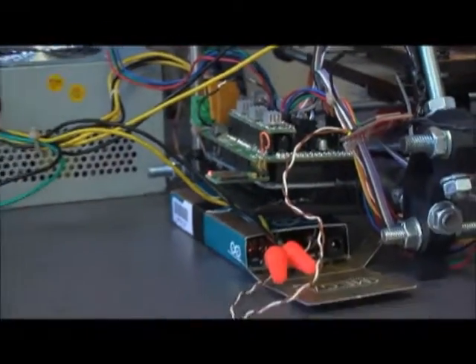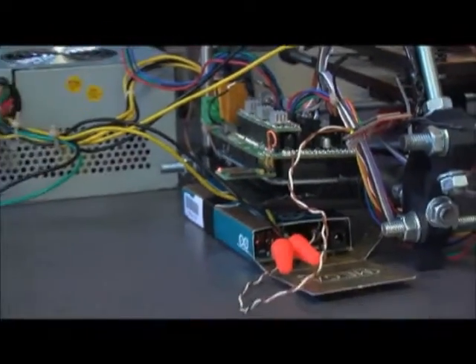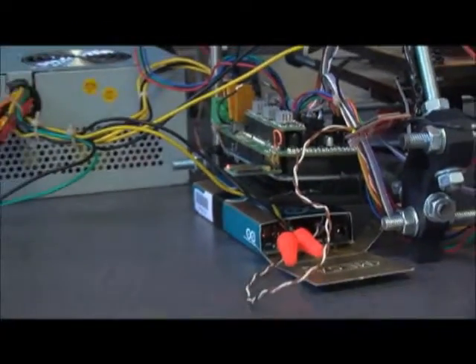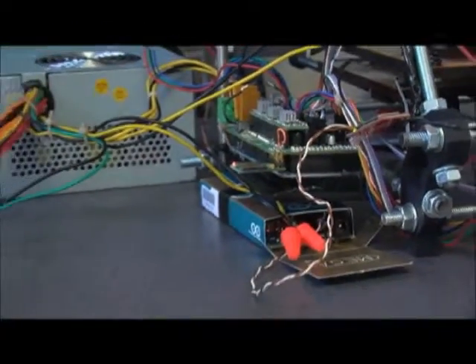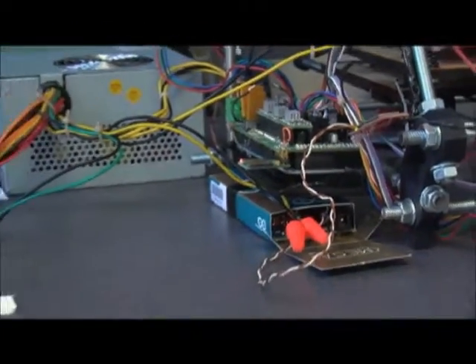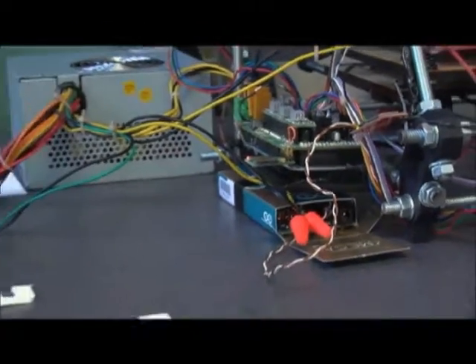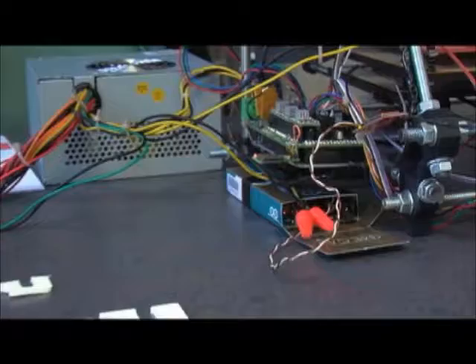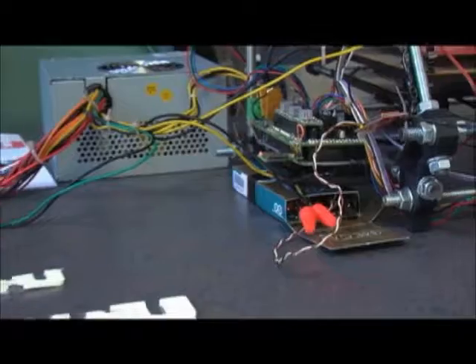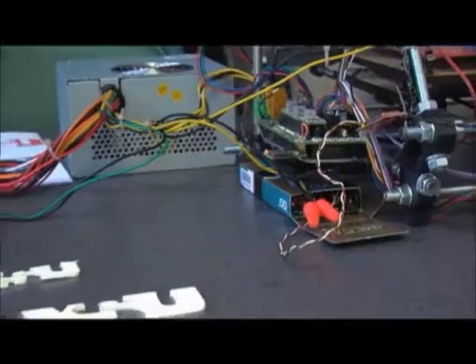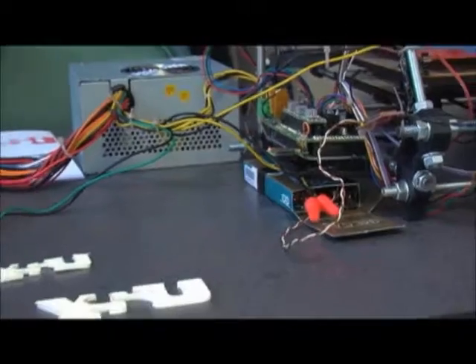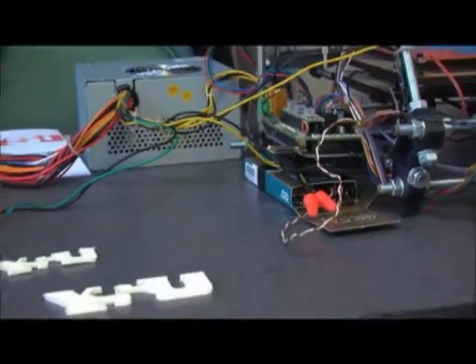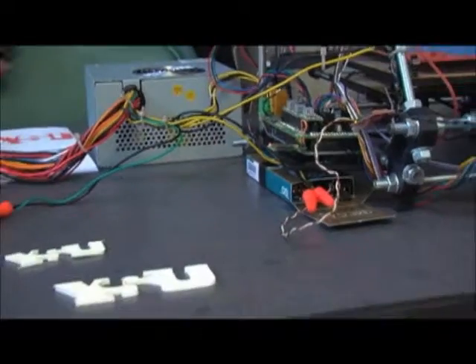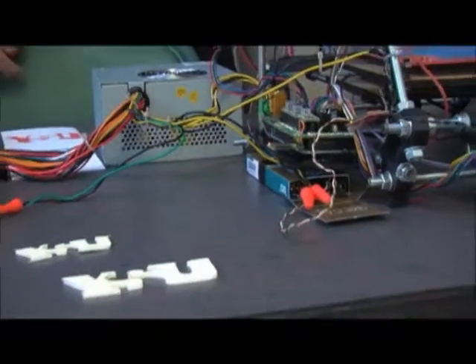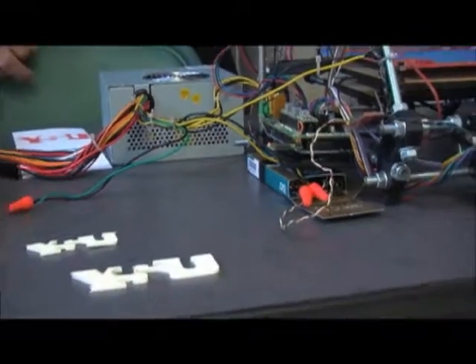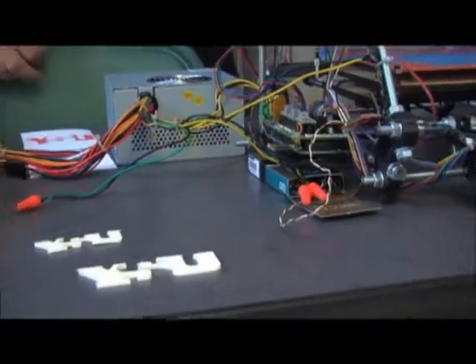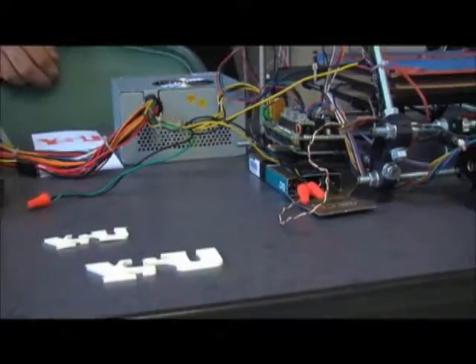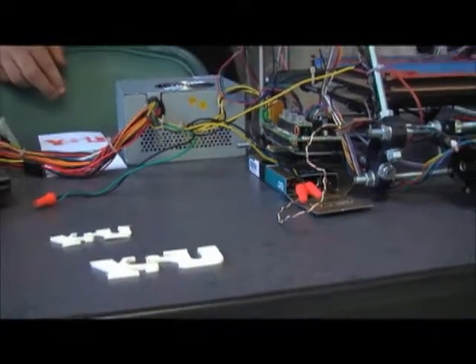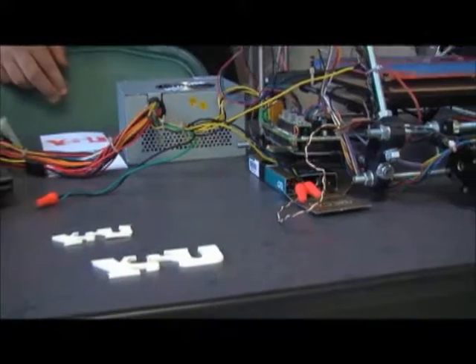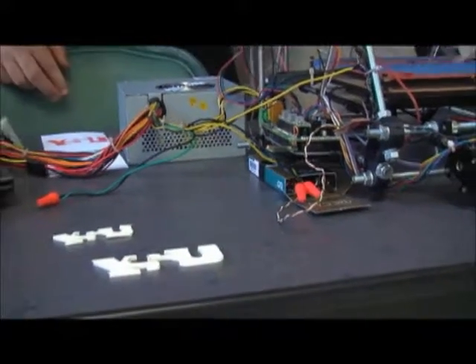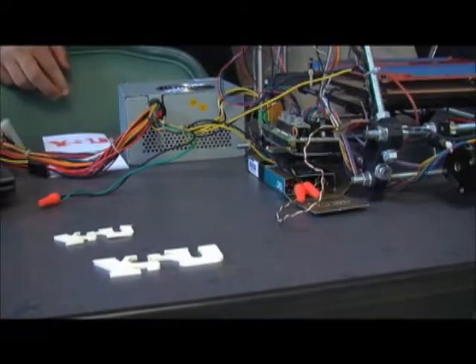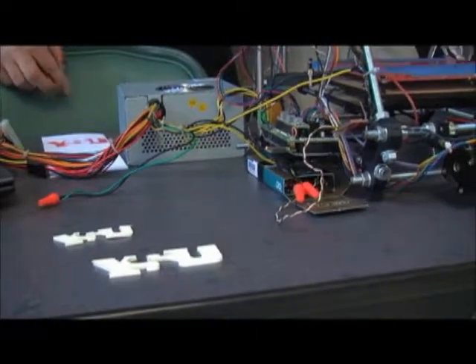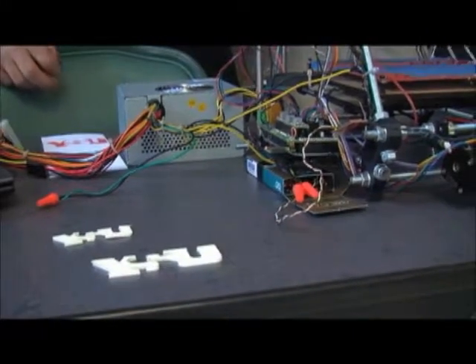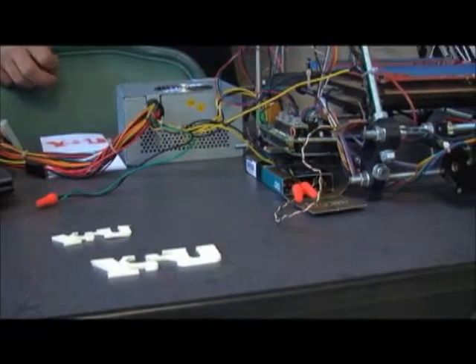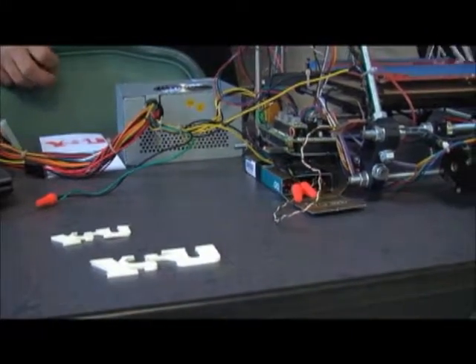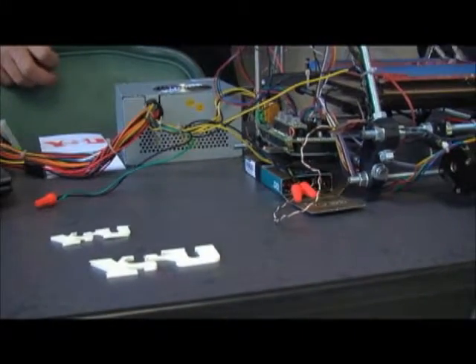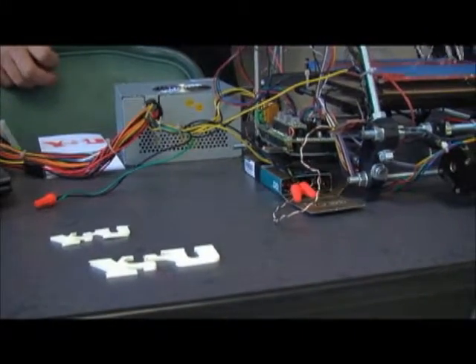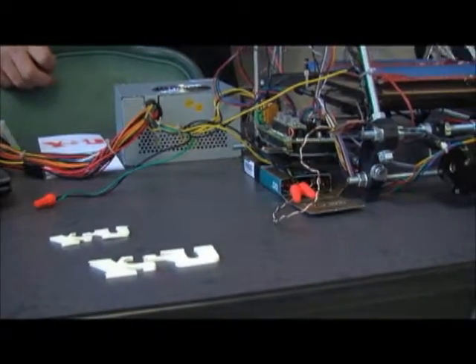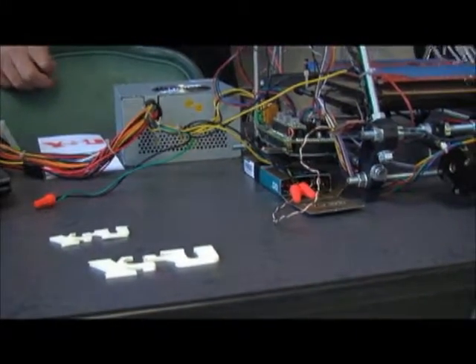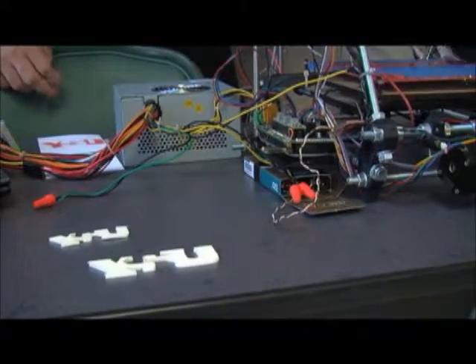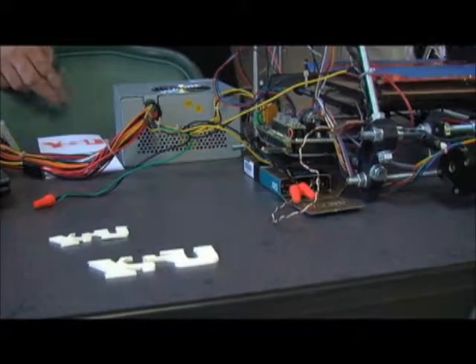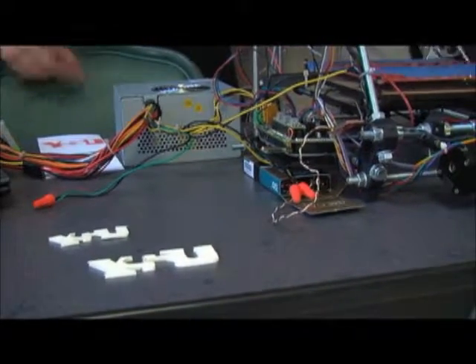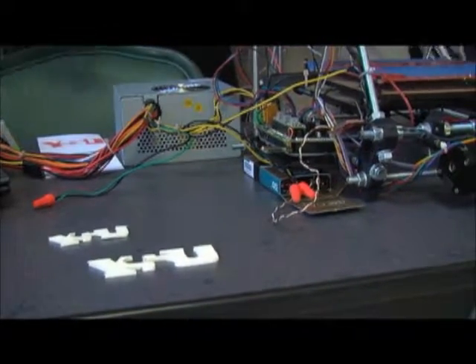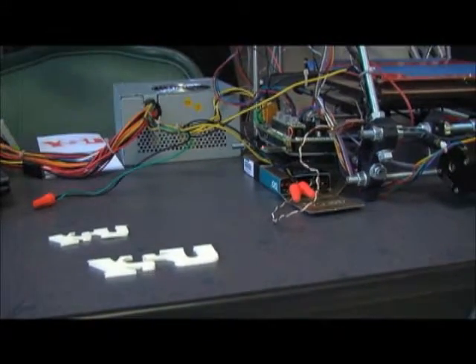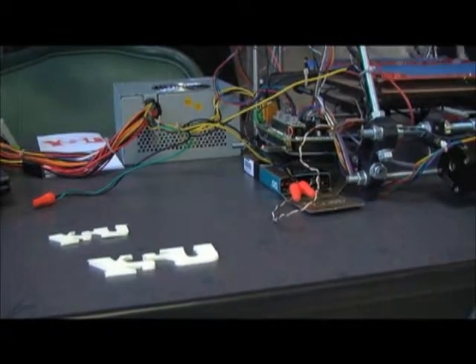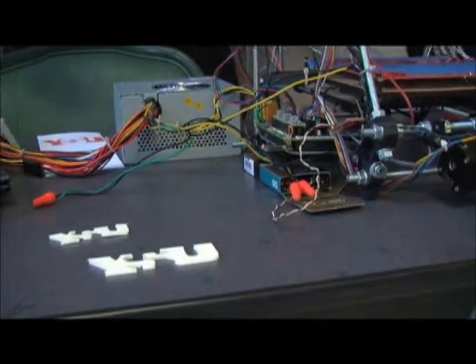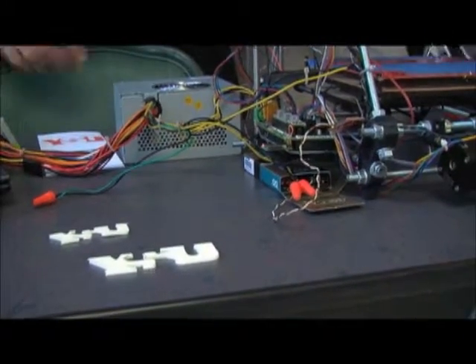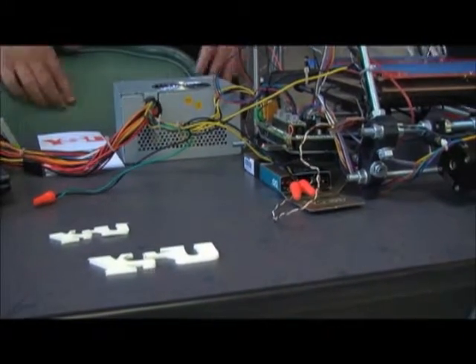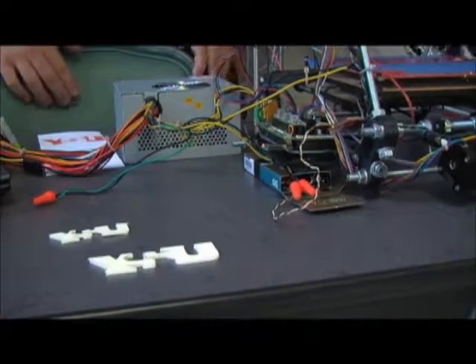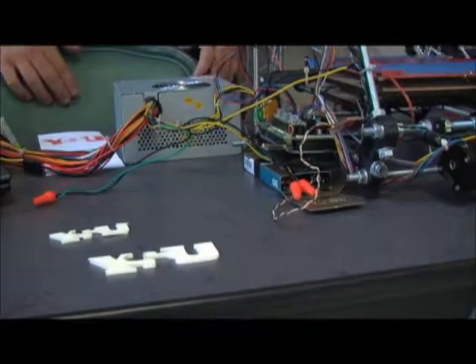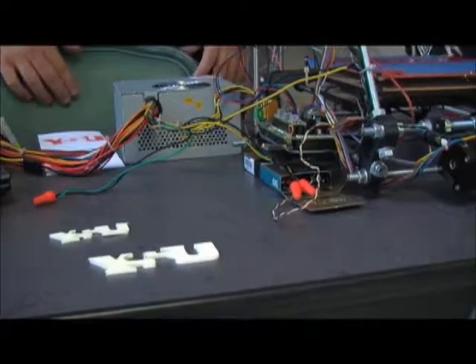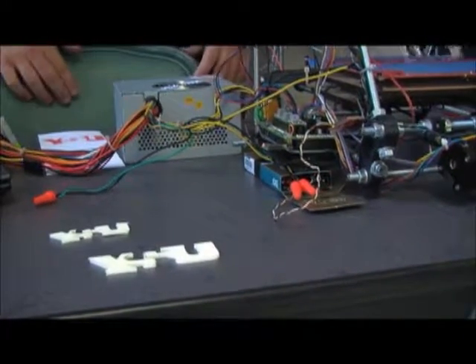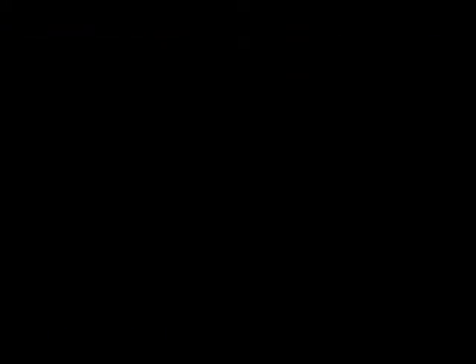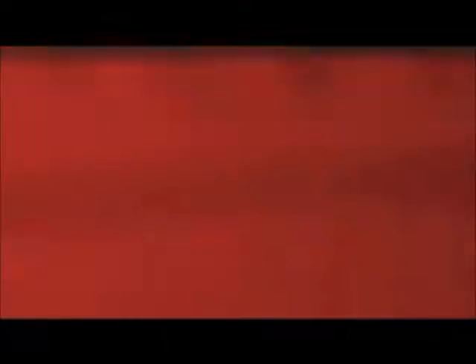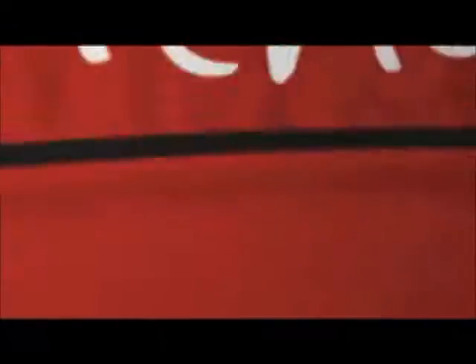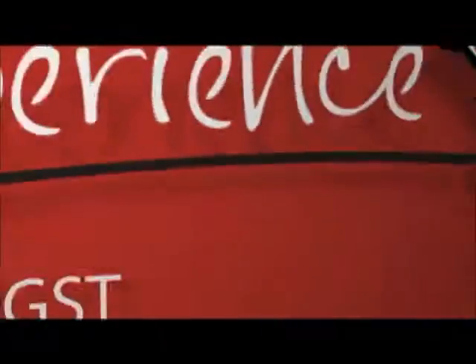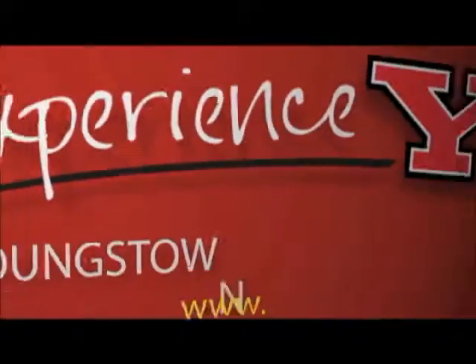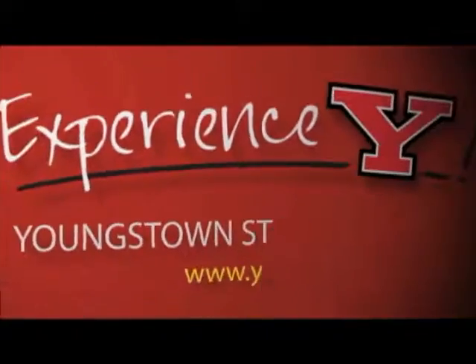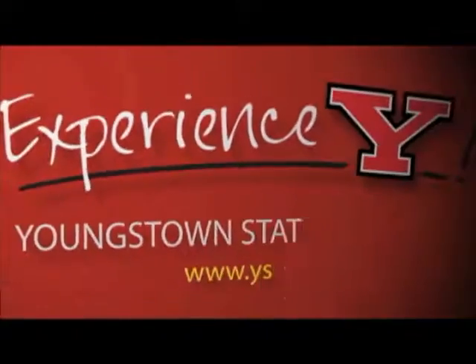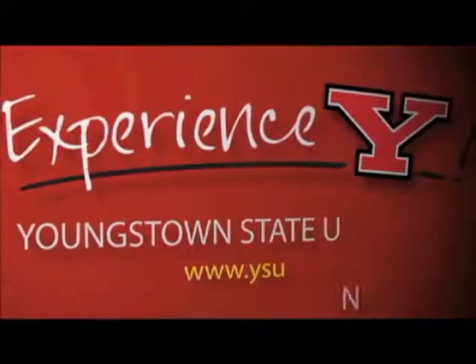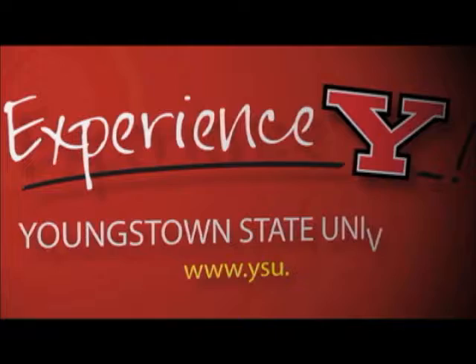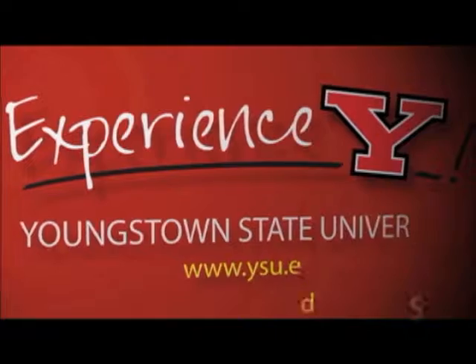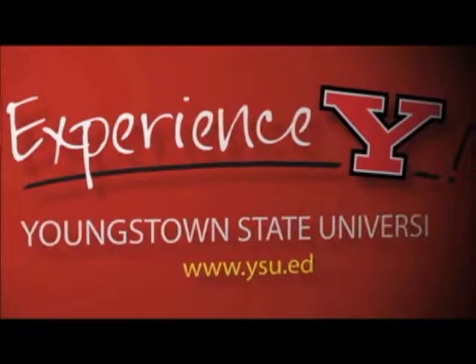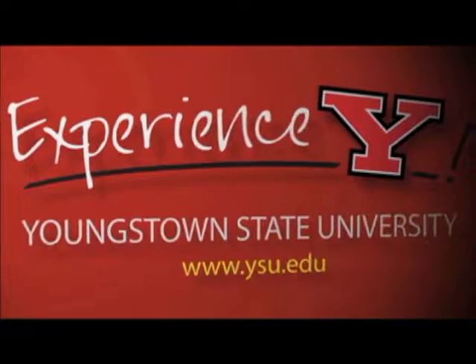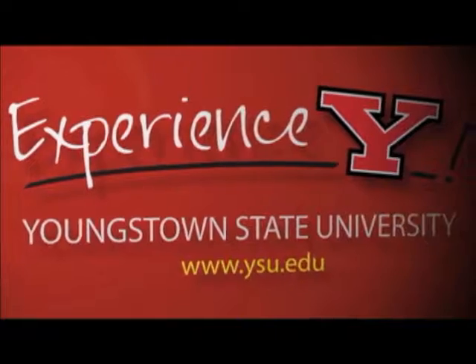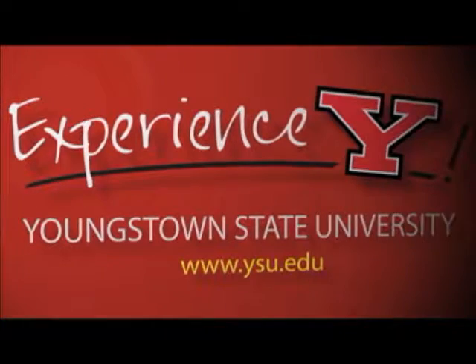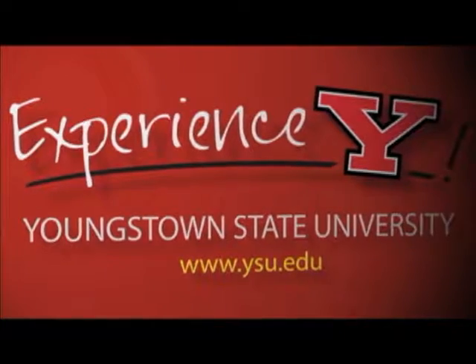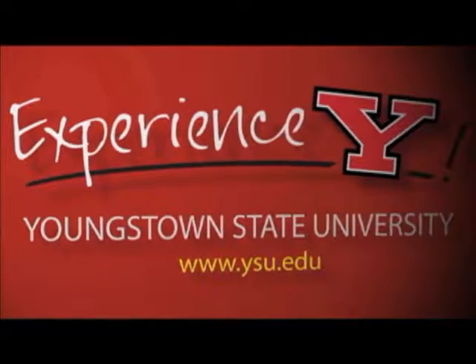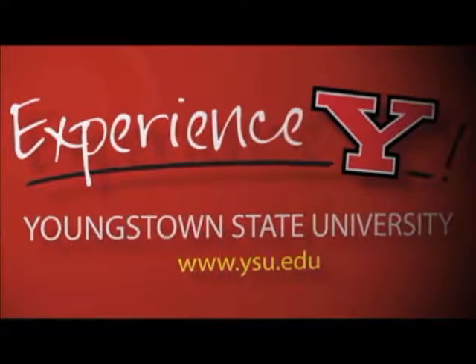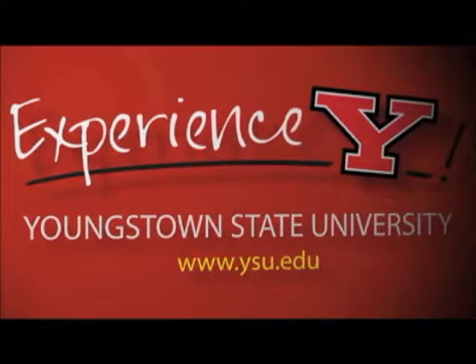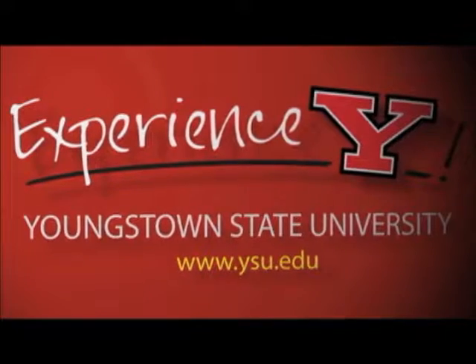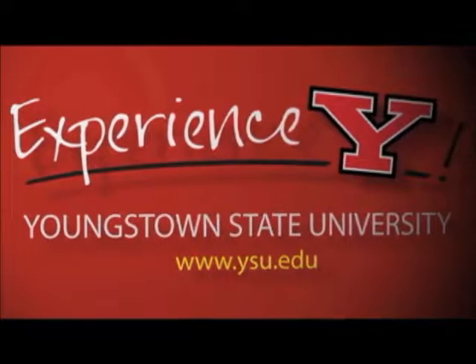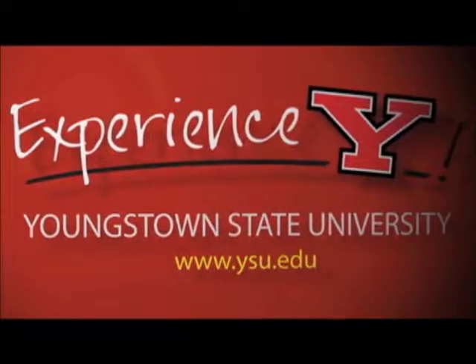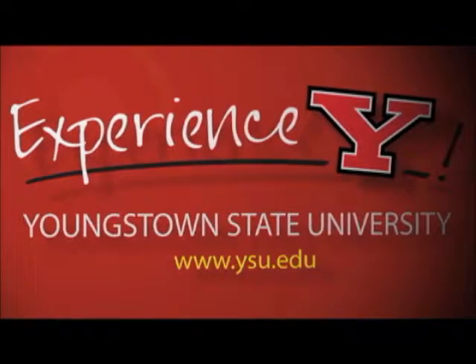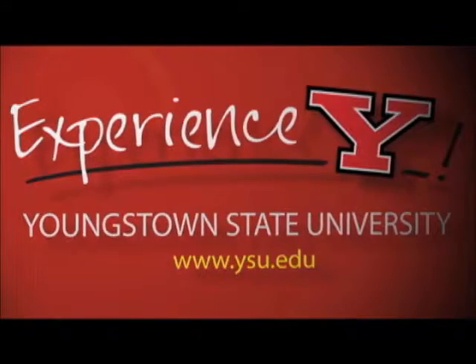Experience additive manufacturing and state of the science excellence in STEM education. Experience Y — Youngstown State University.